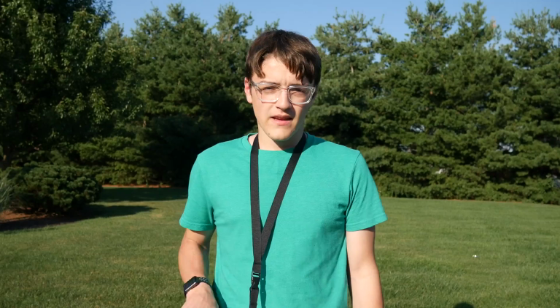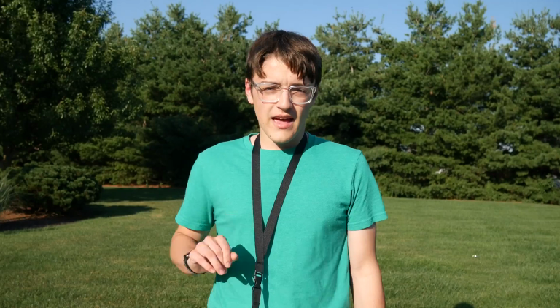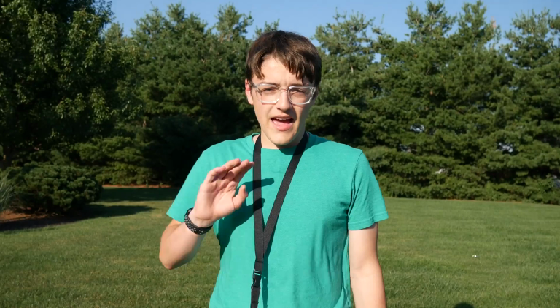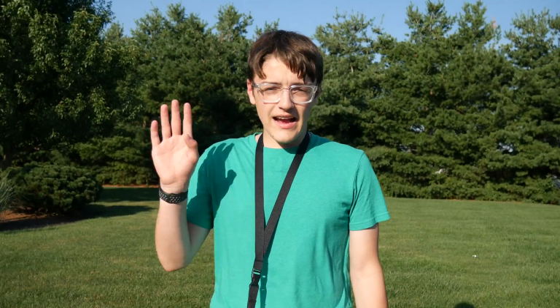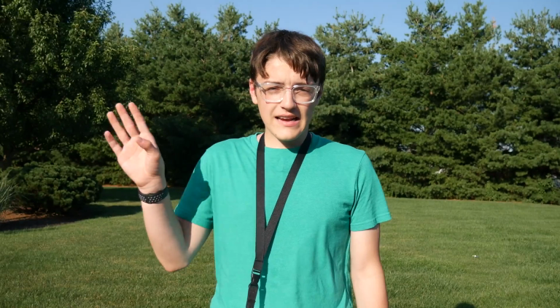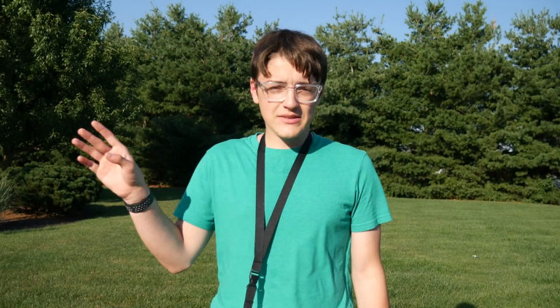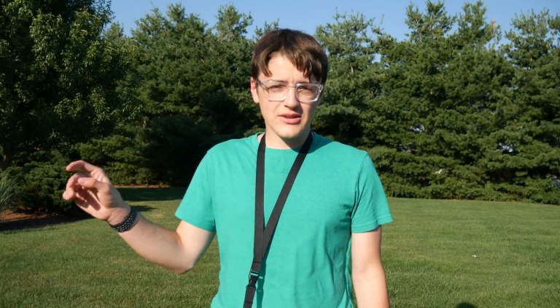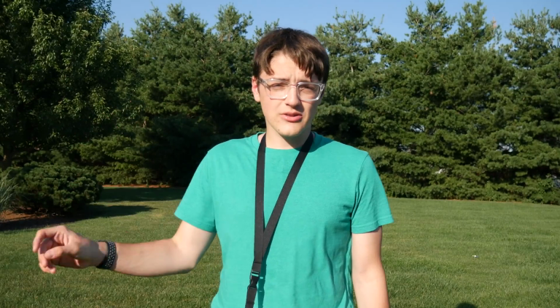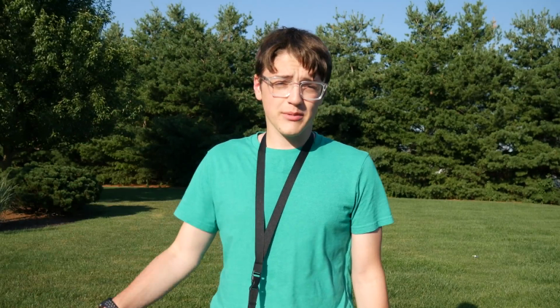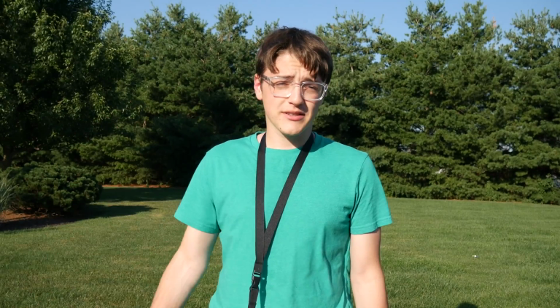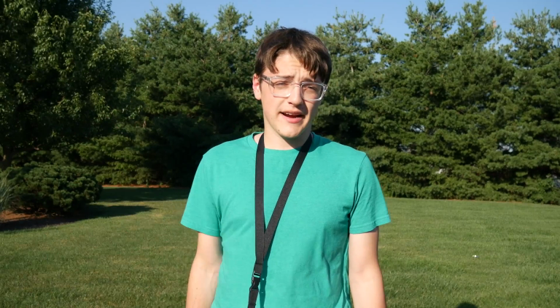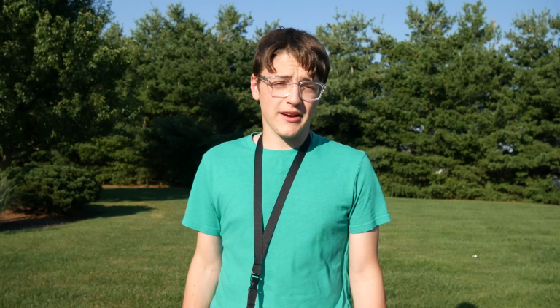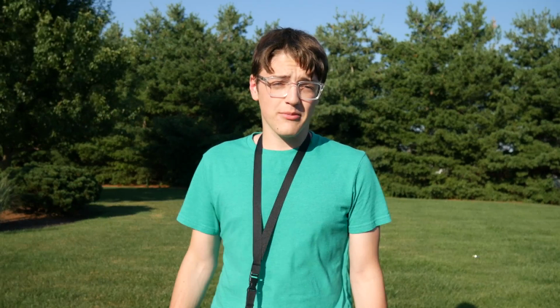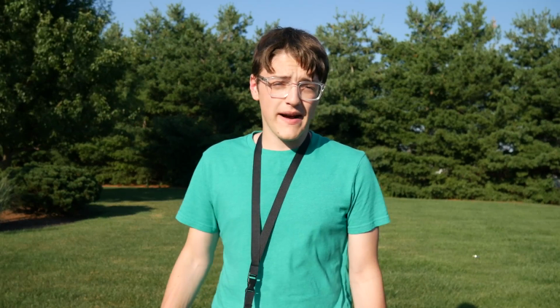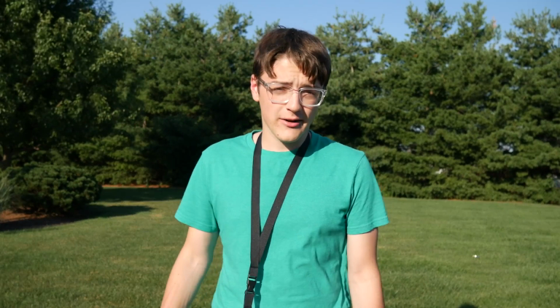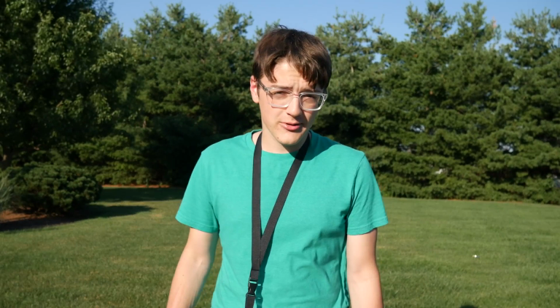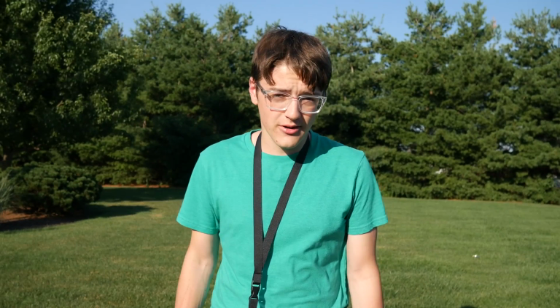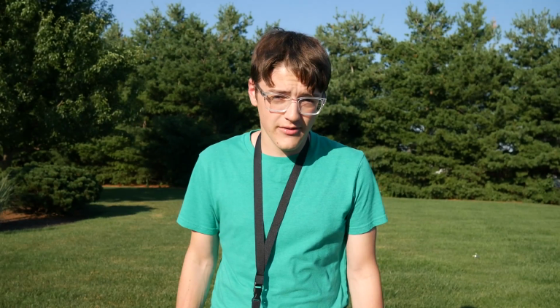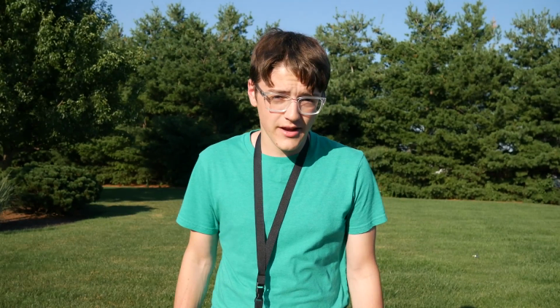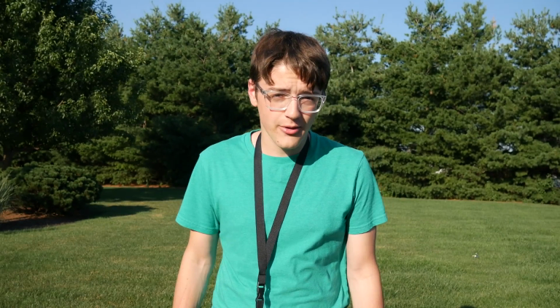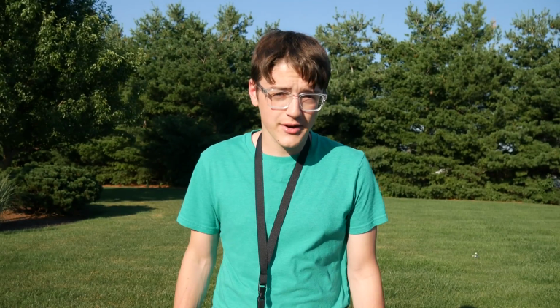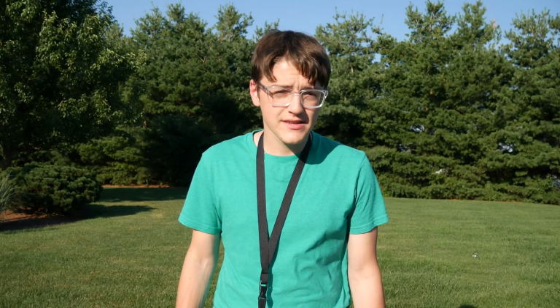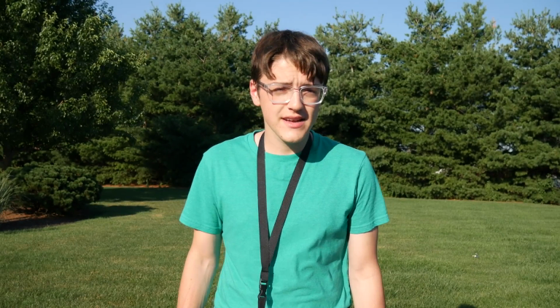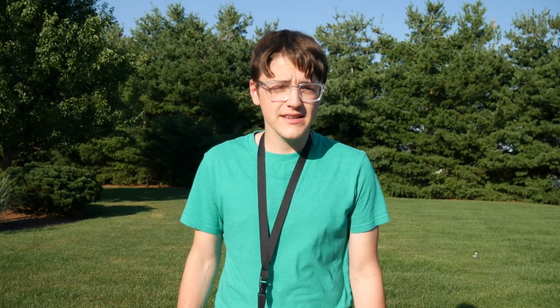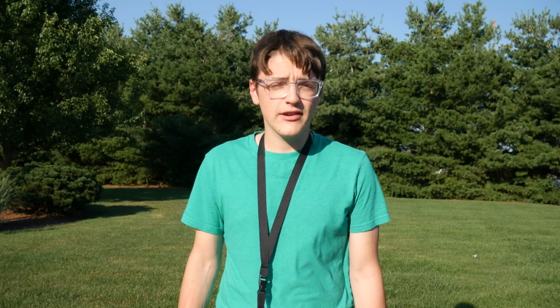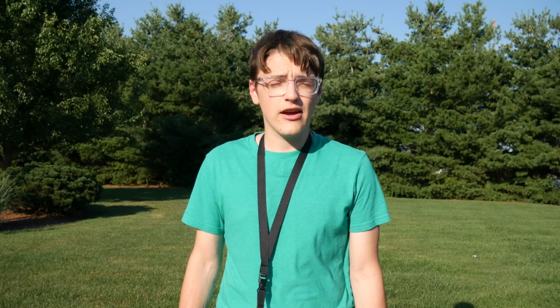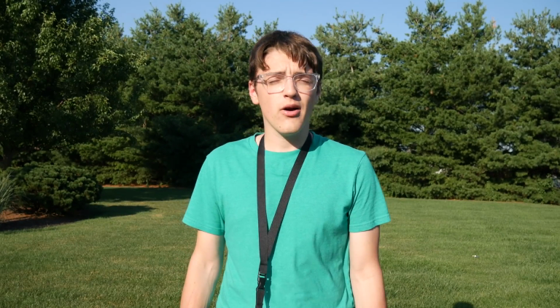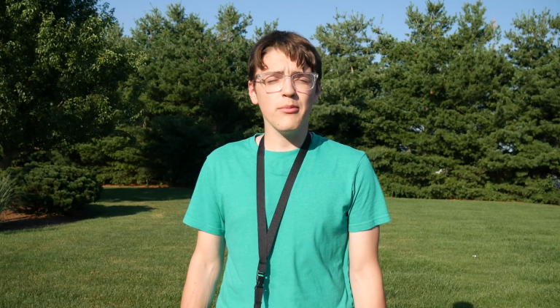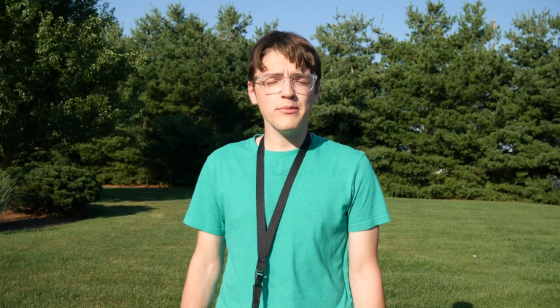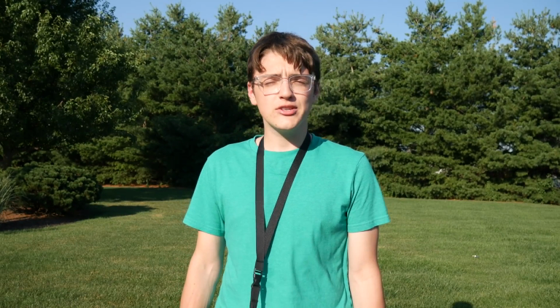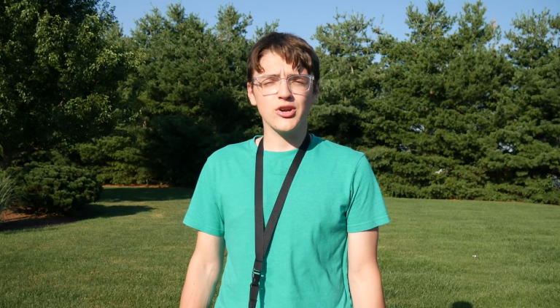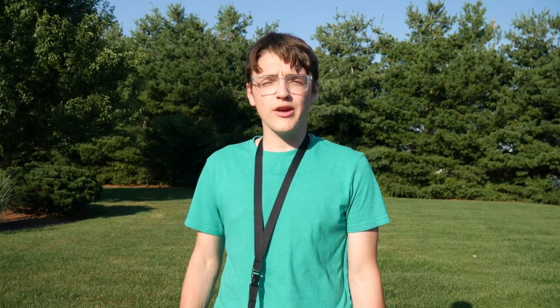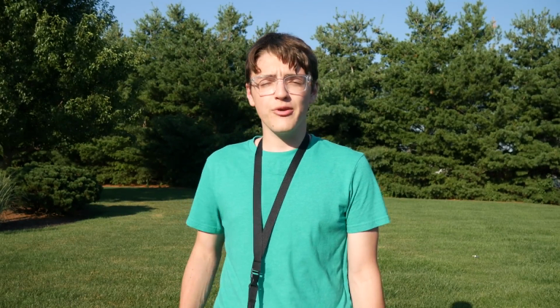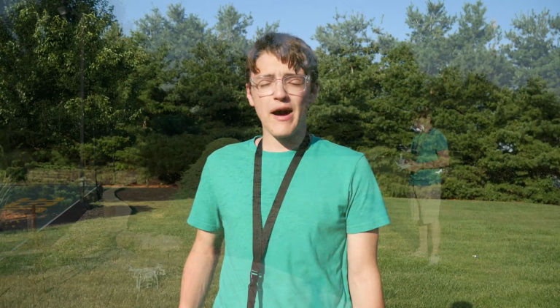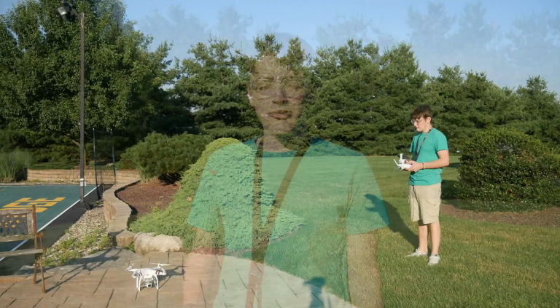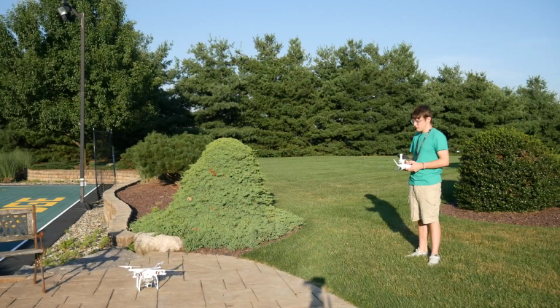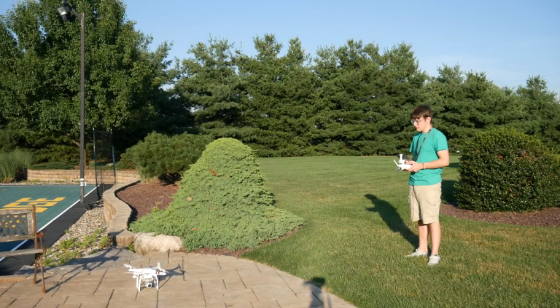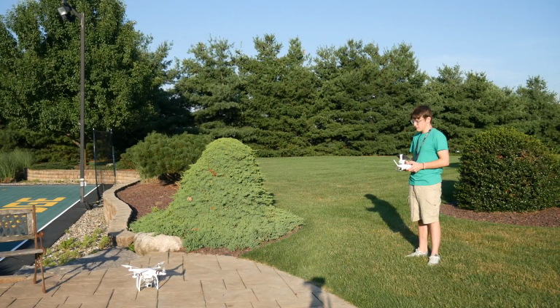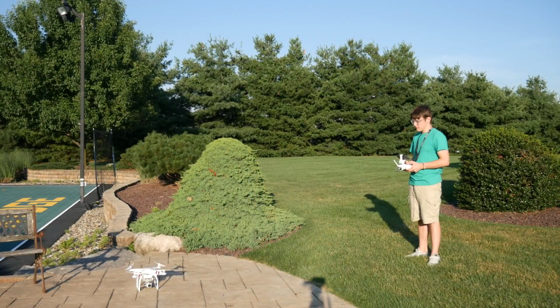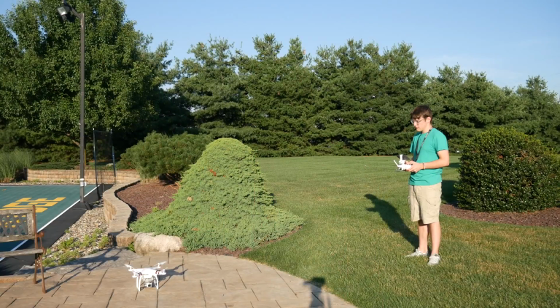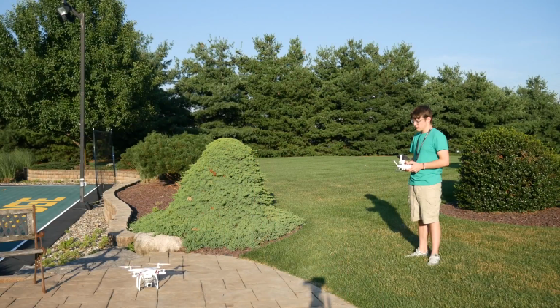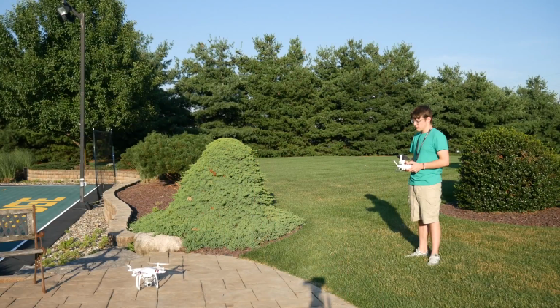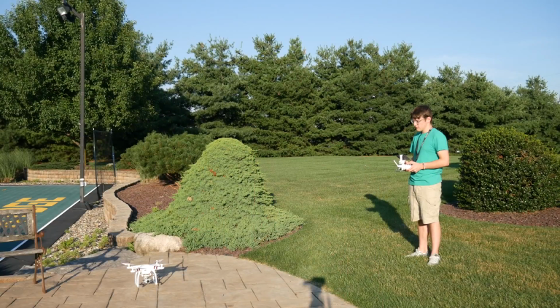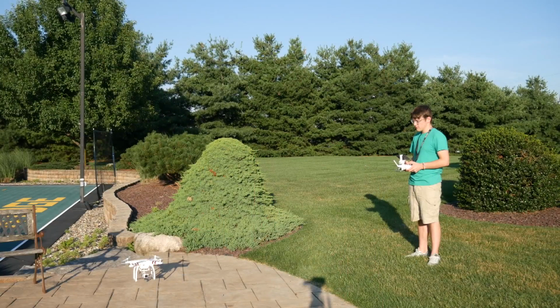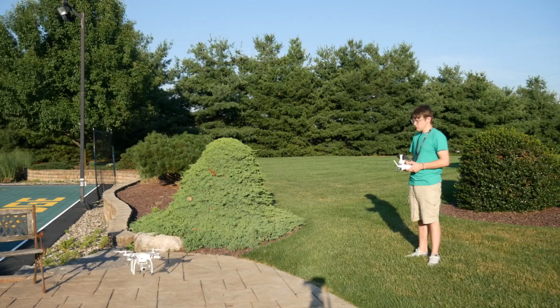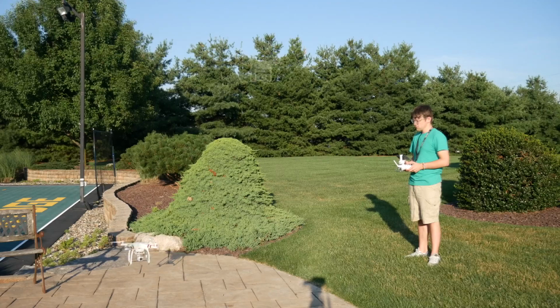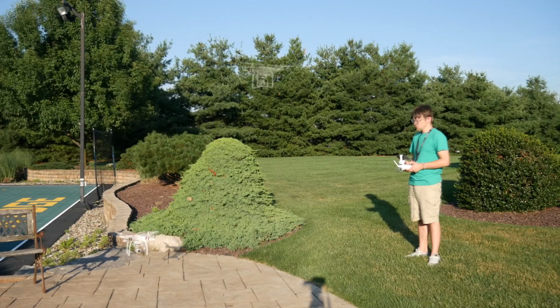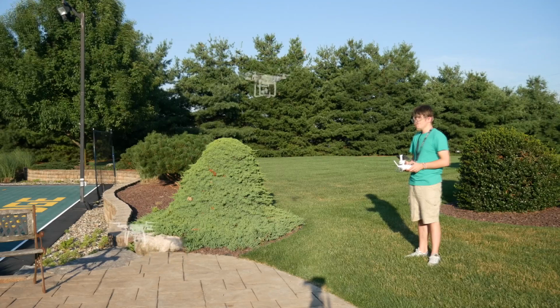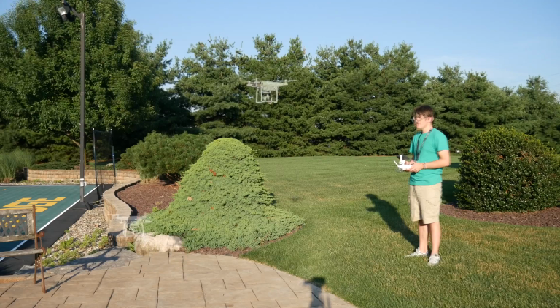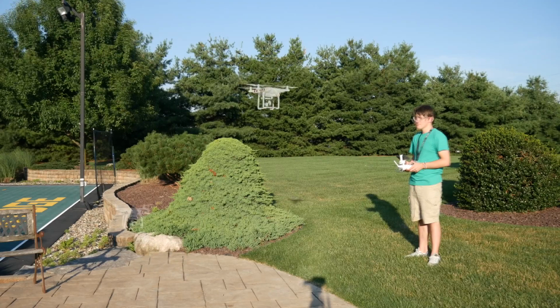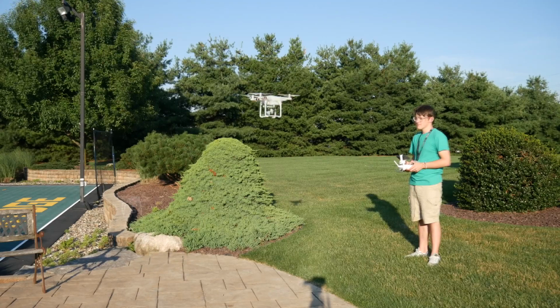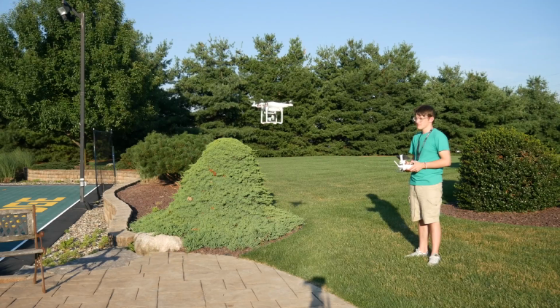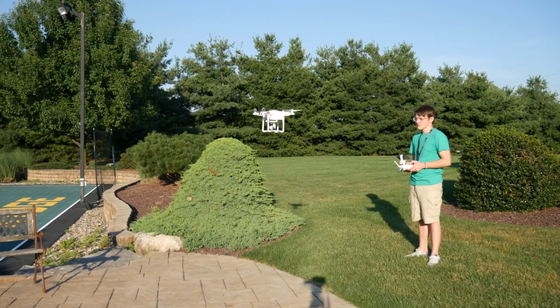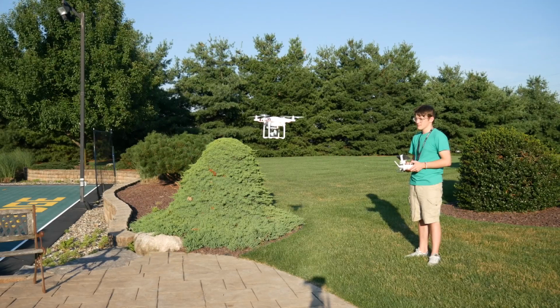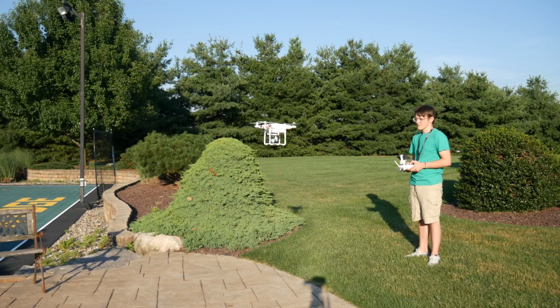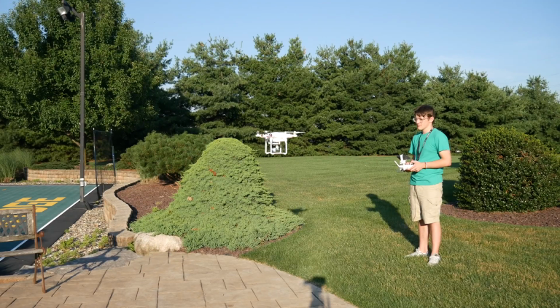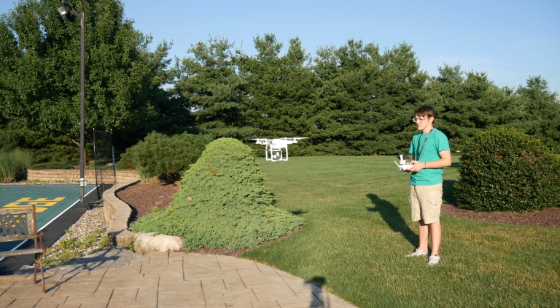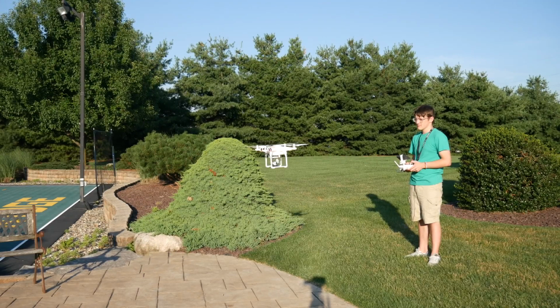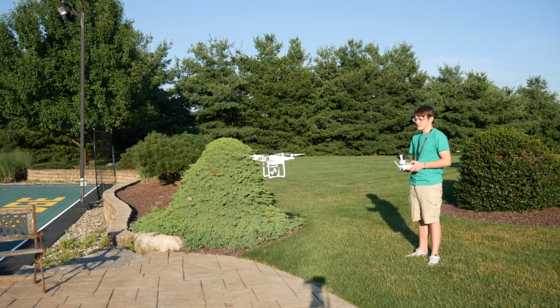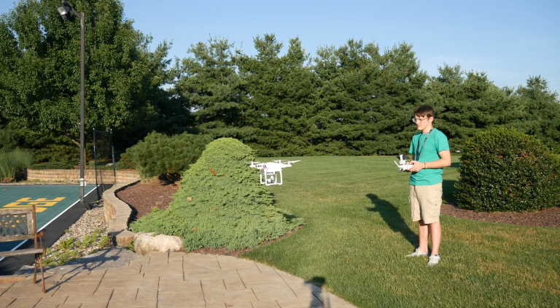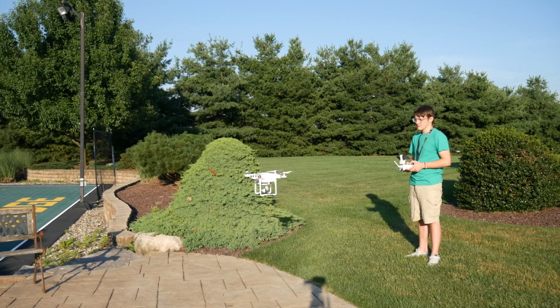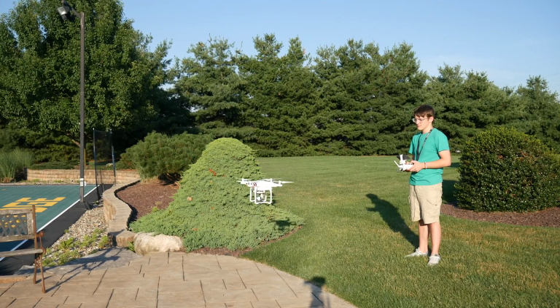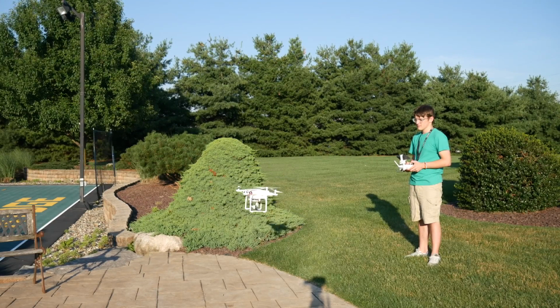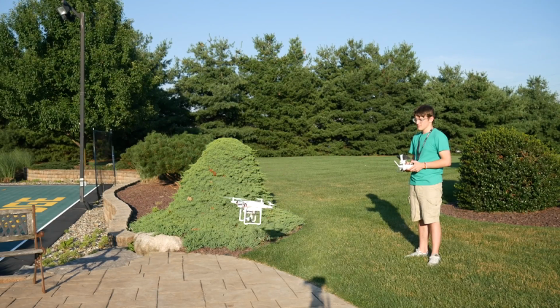Hey guys, it's Carson Muller Tech here, back with another video, and in today's video I'm going to be showing you how to manually take off and land with a DJI drone.